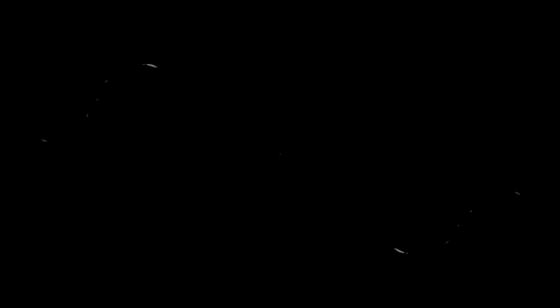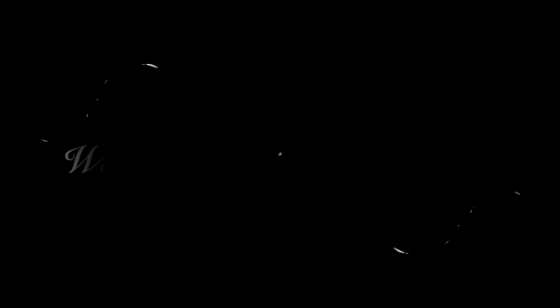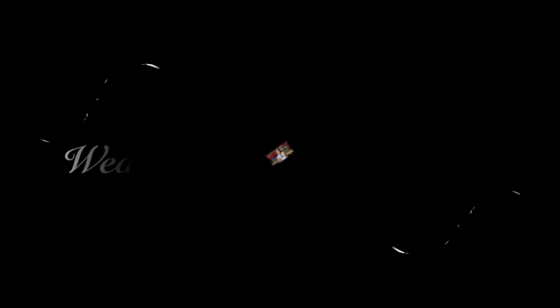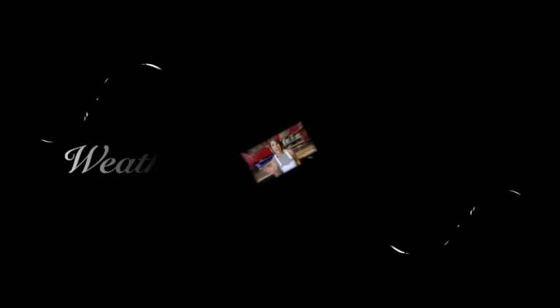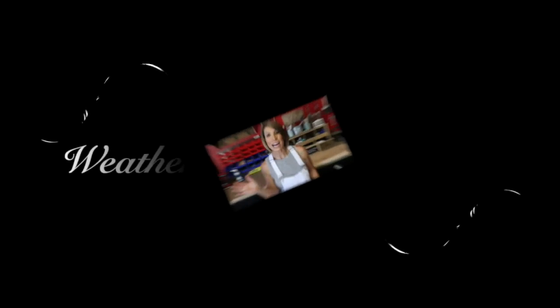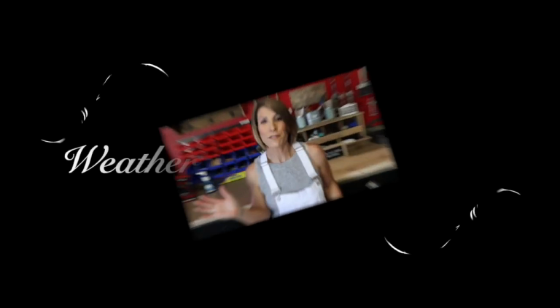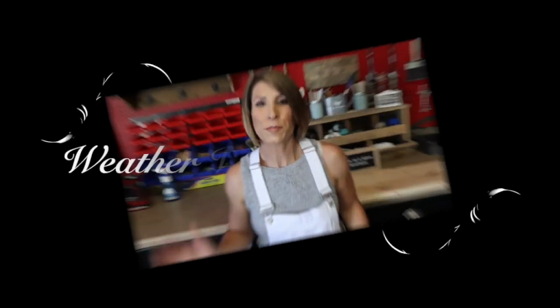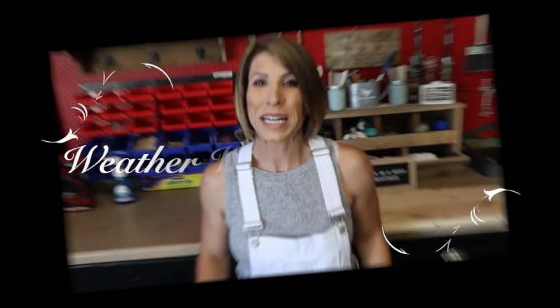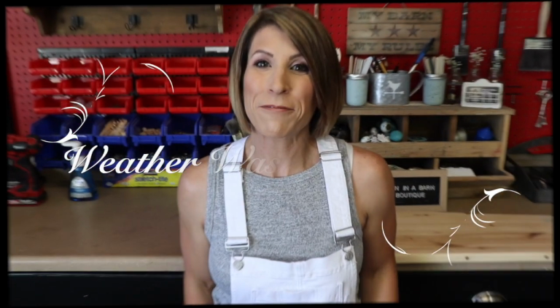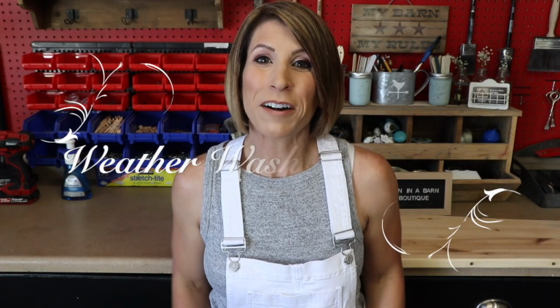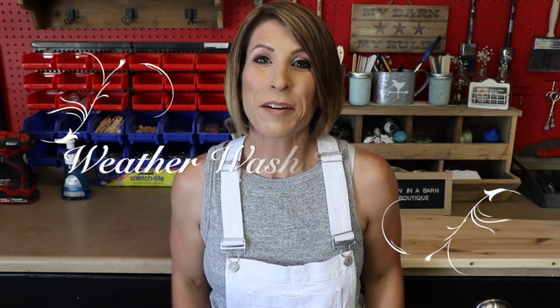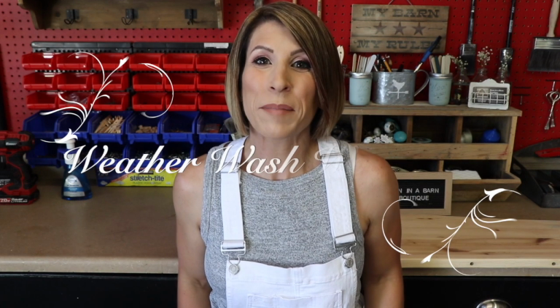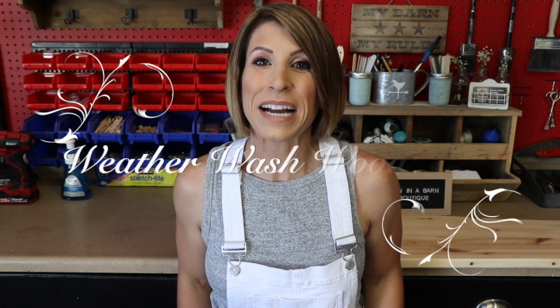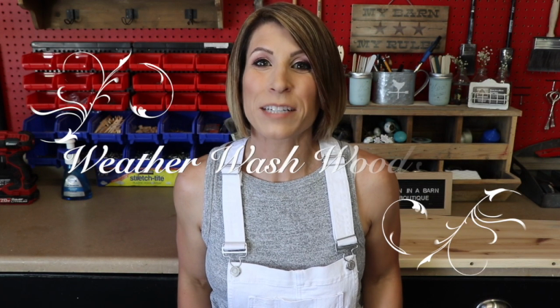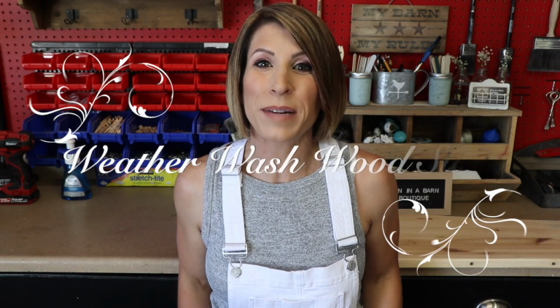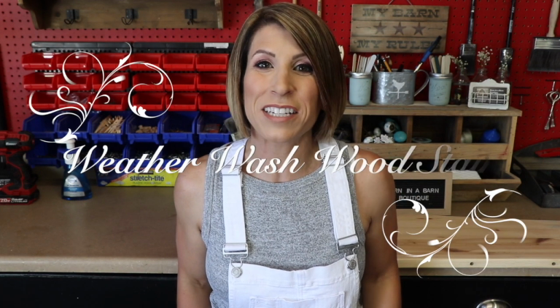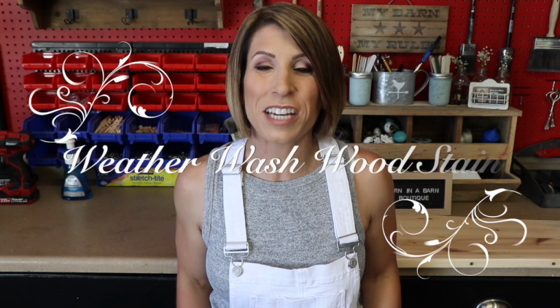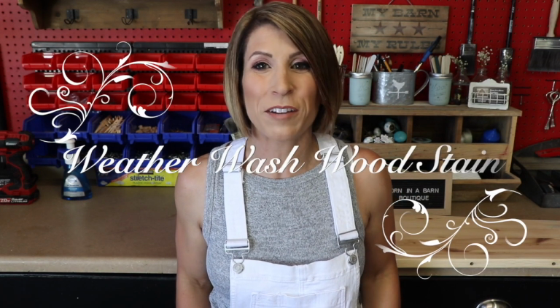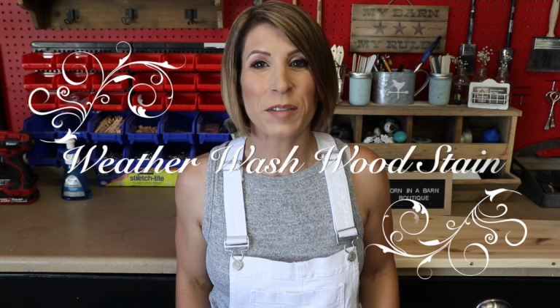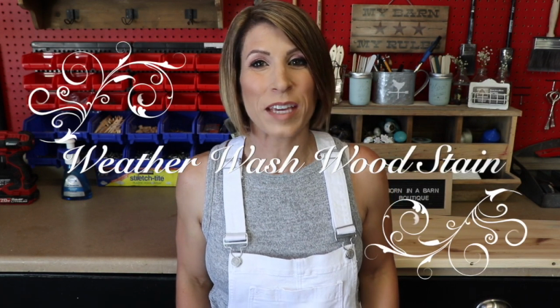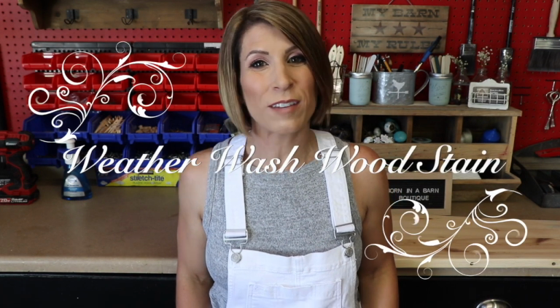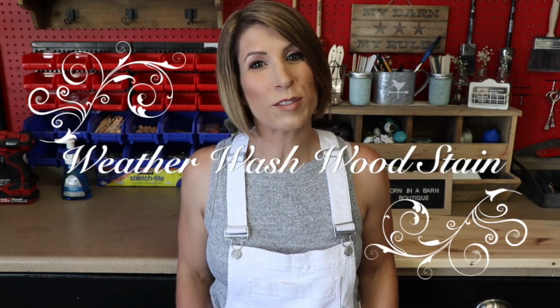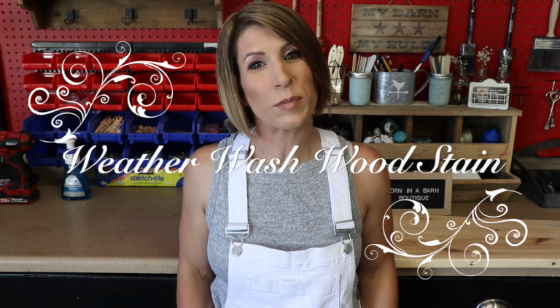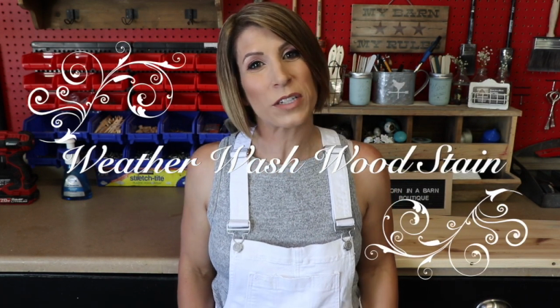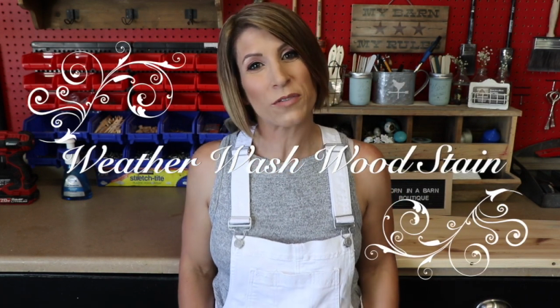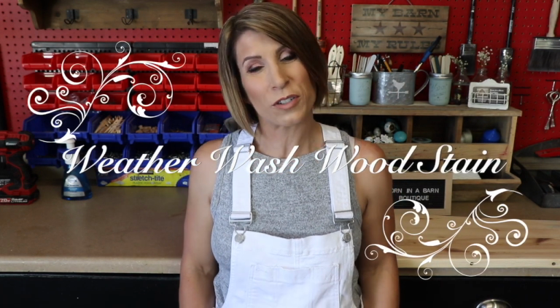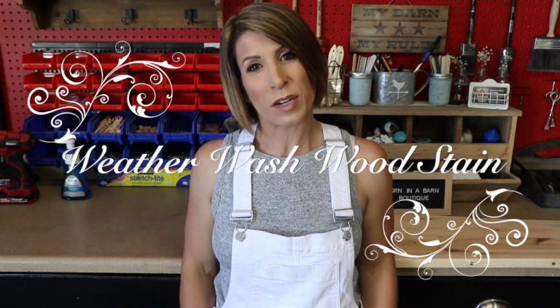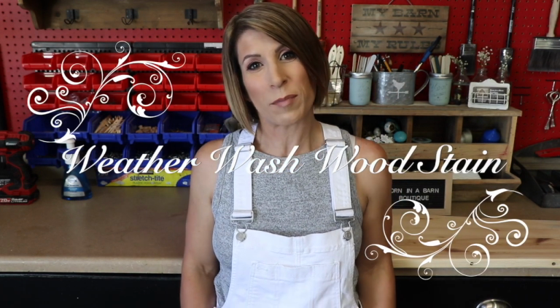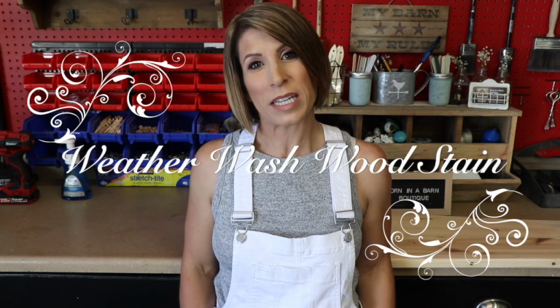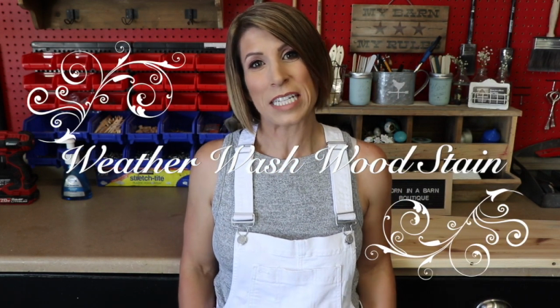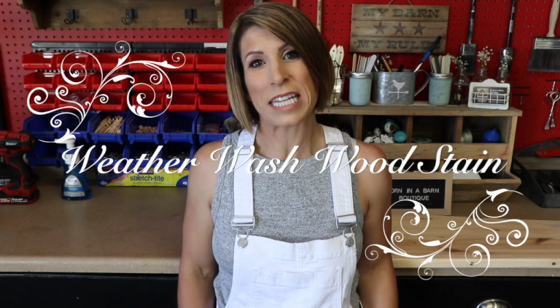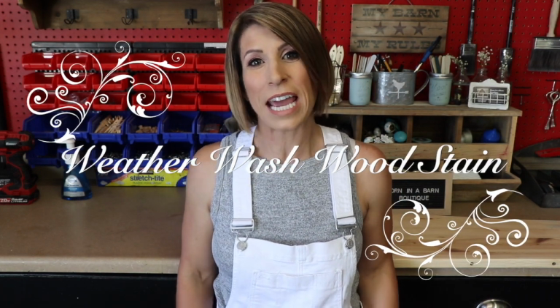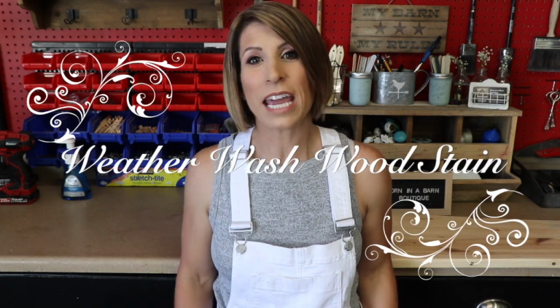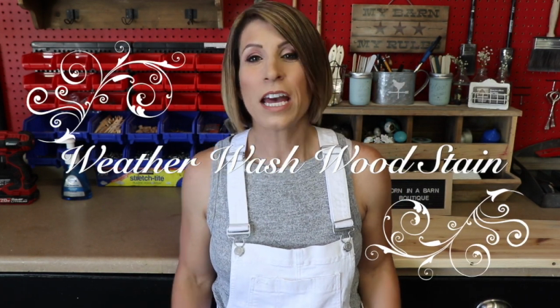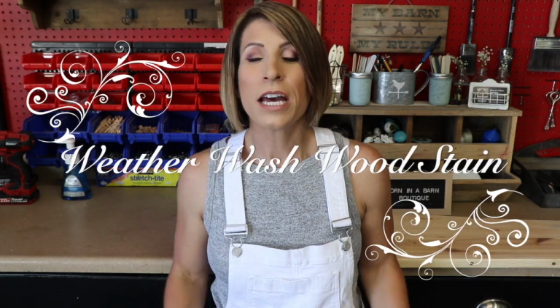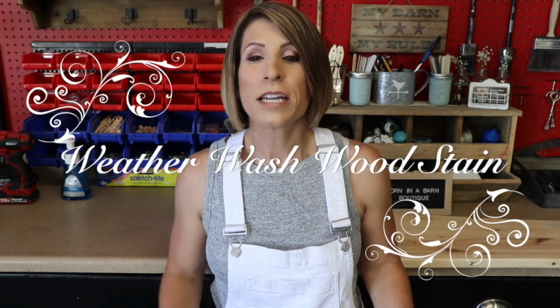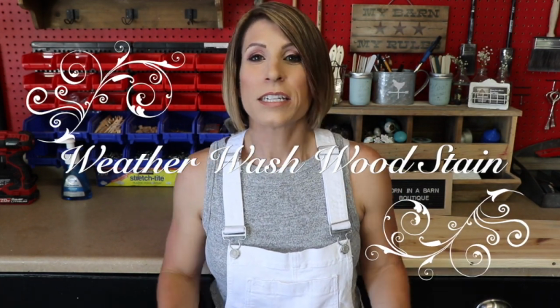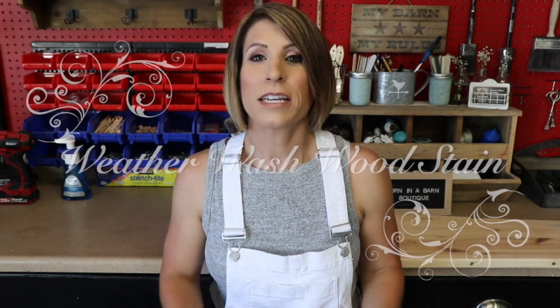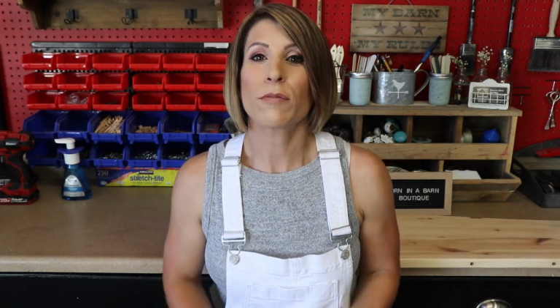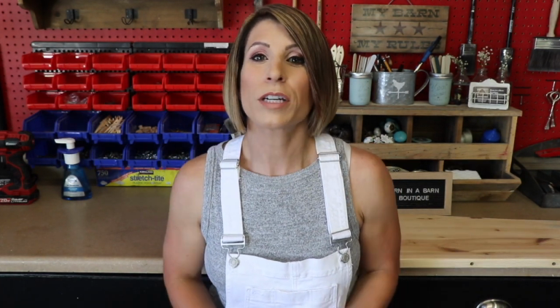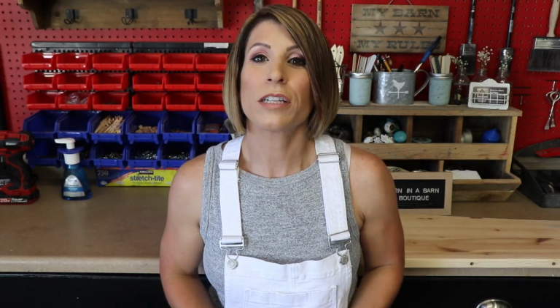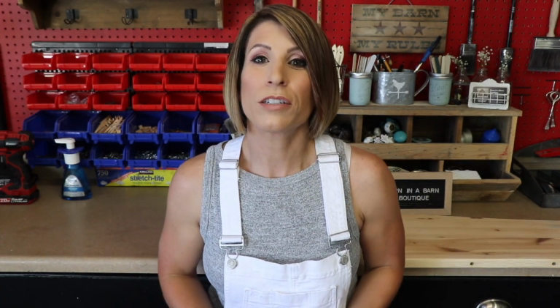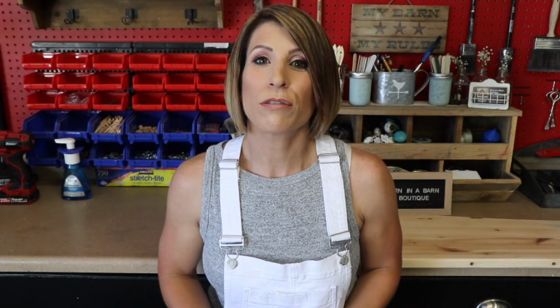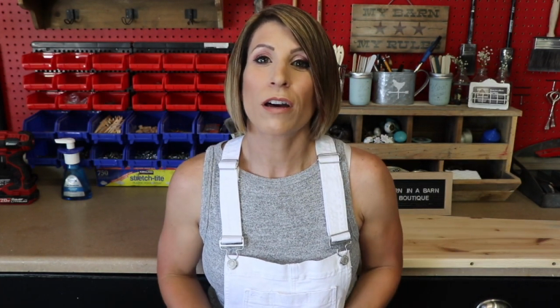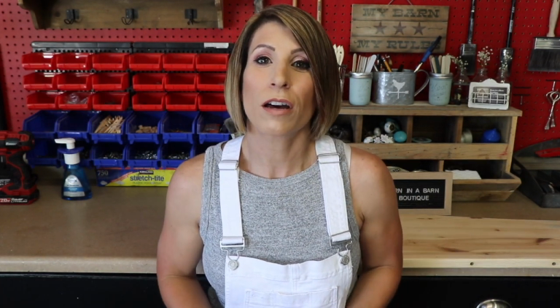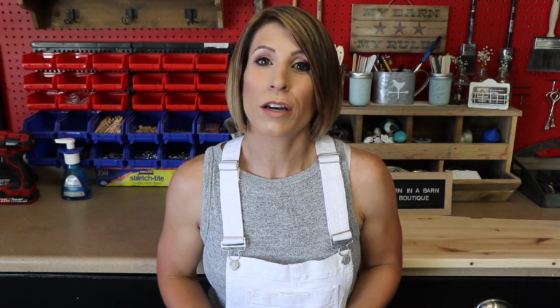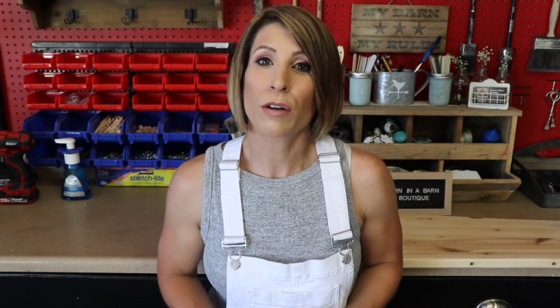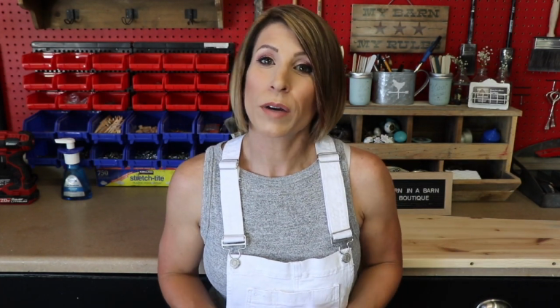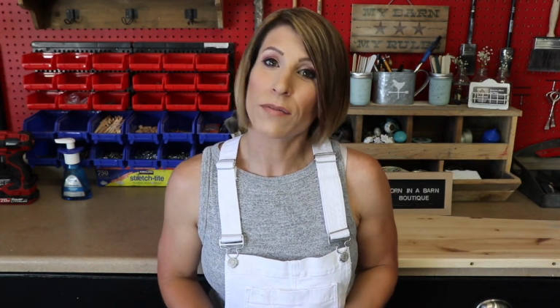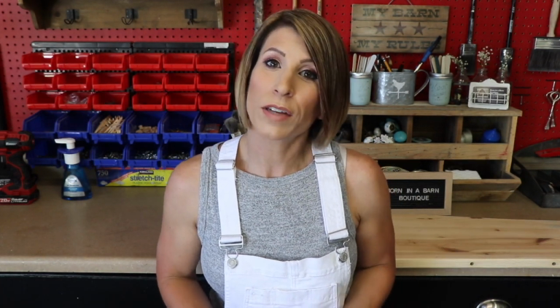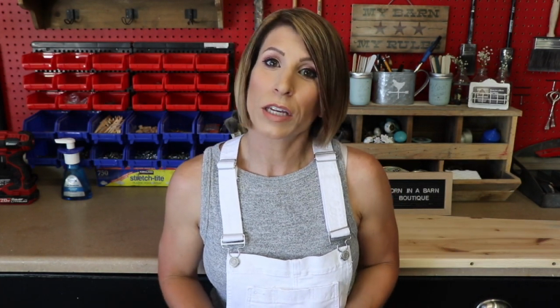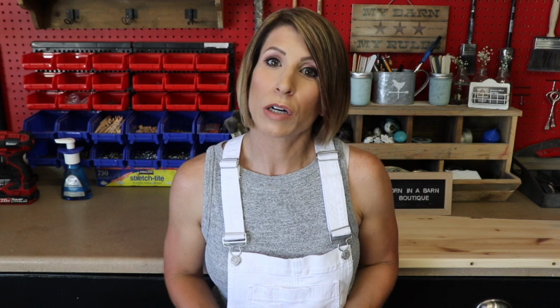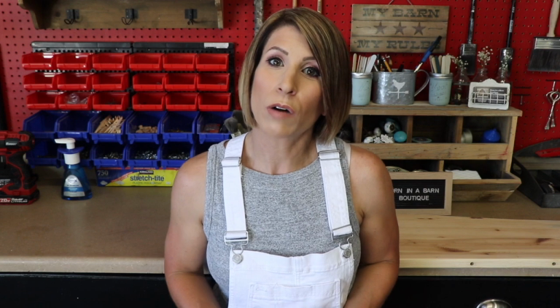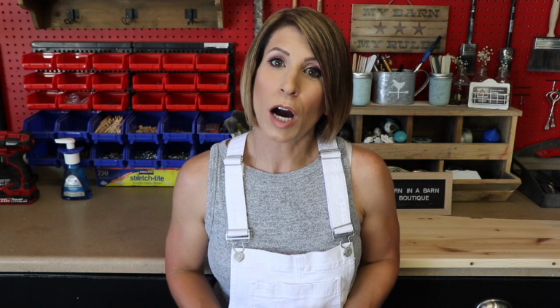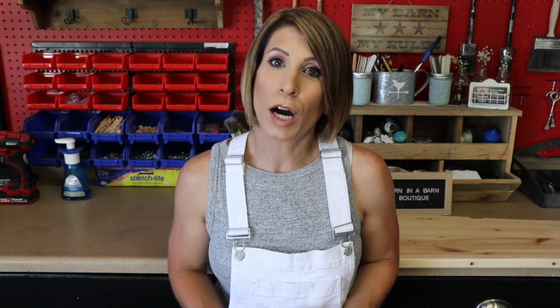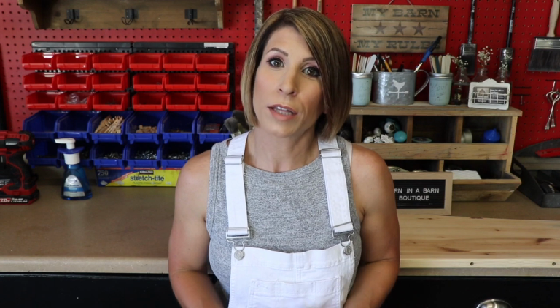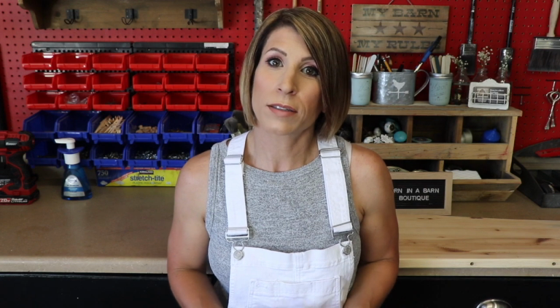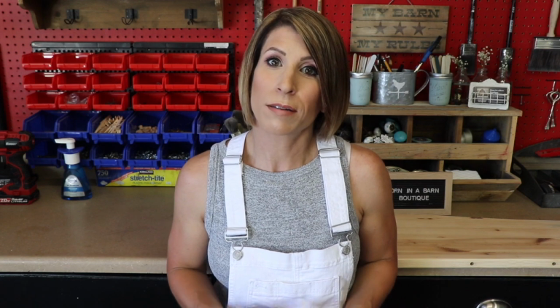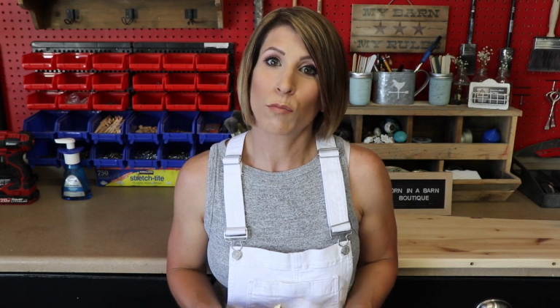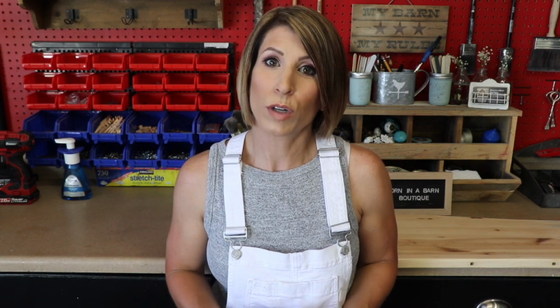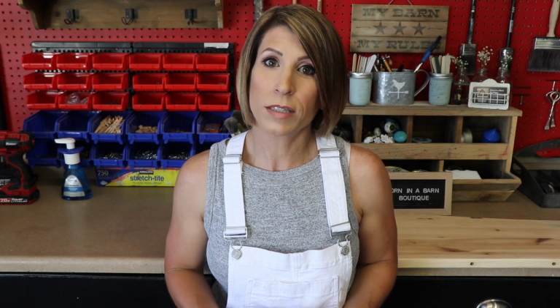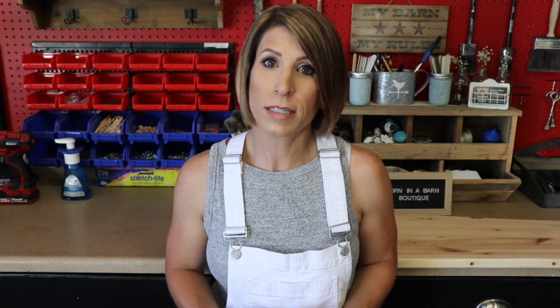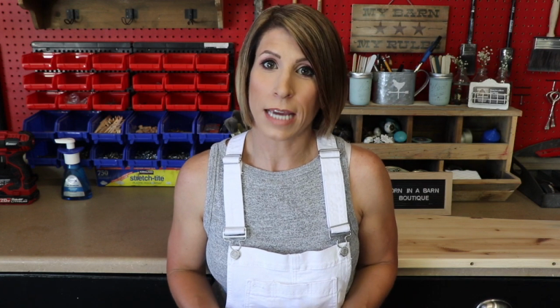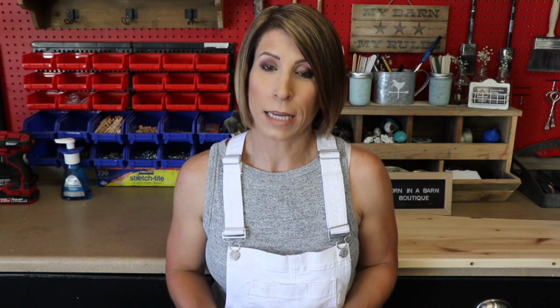Hi everybody, welcome back to my channel. Thank you so much for joining me today. Today we're going to do a quick video on some wood stain.